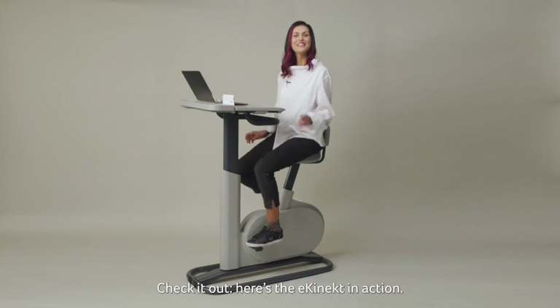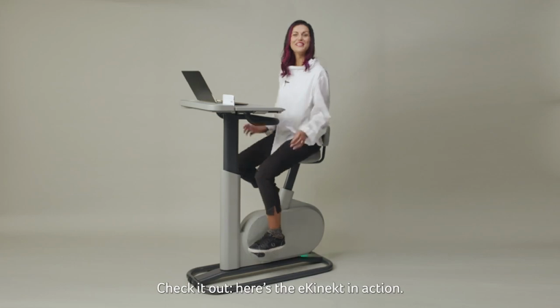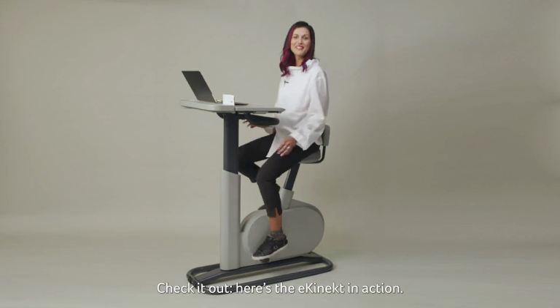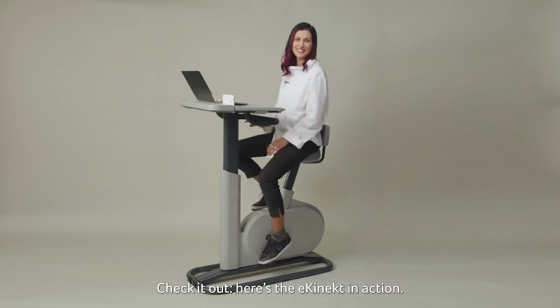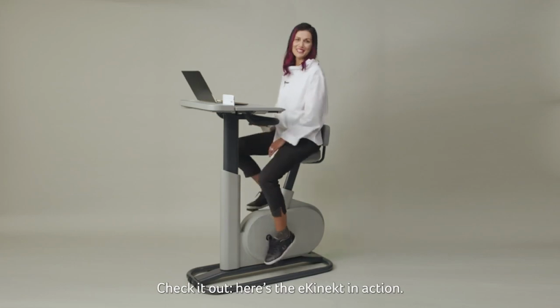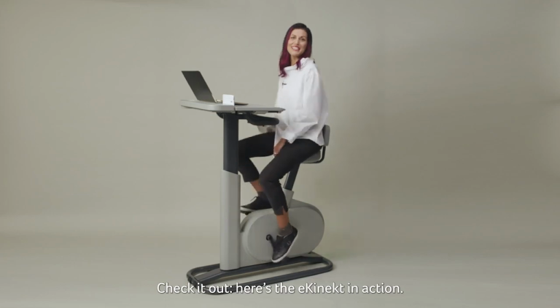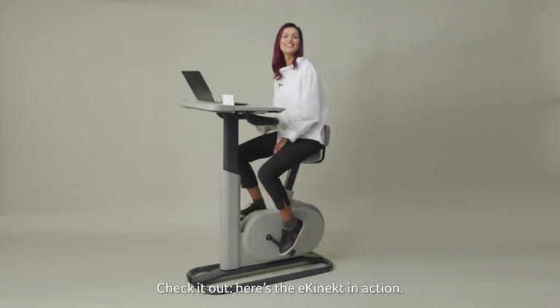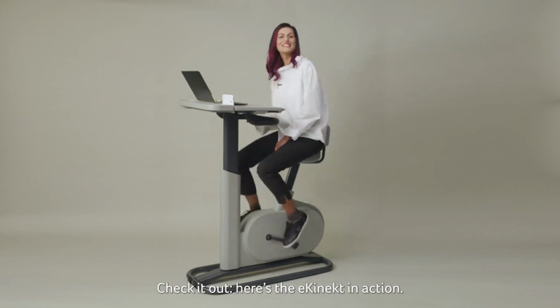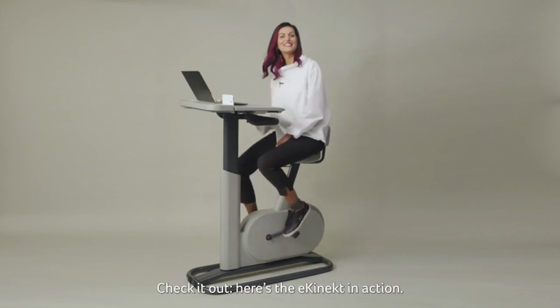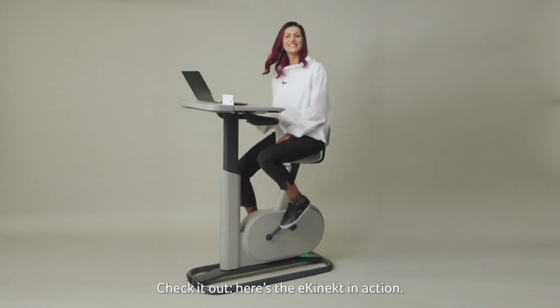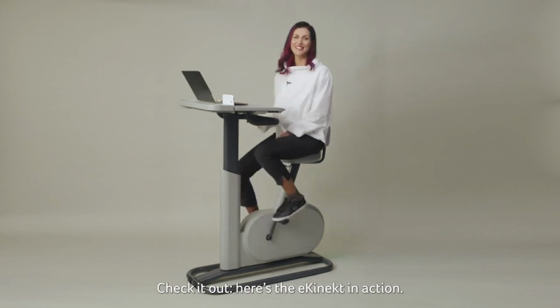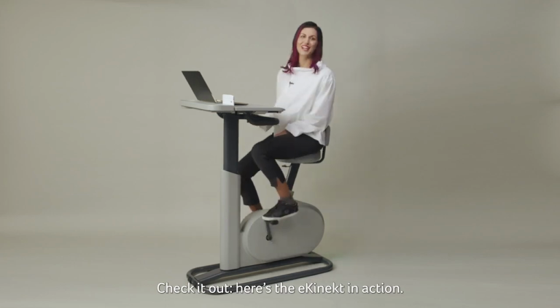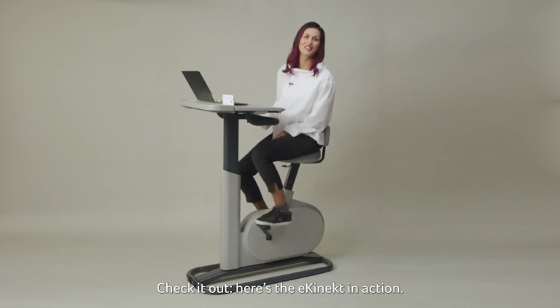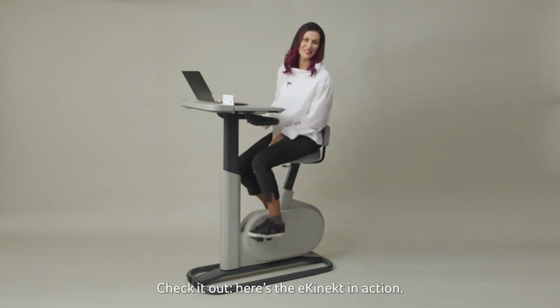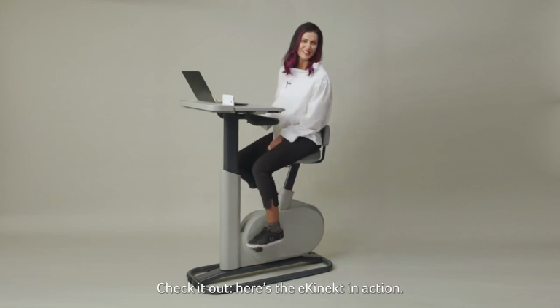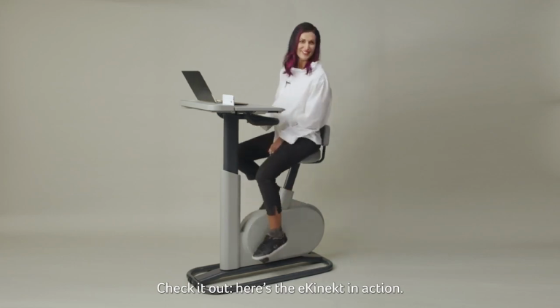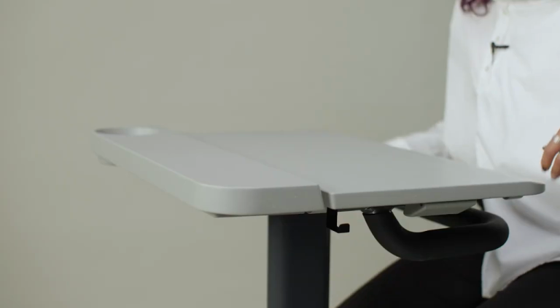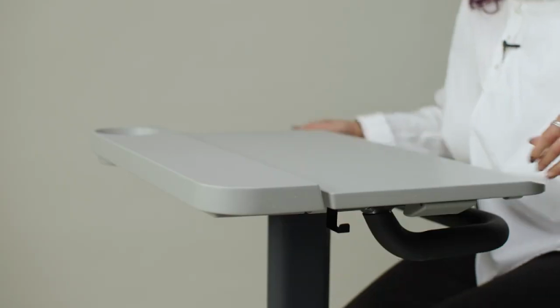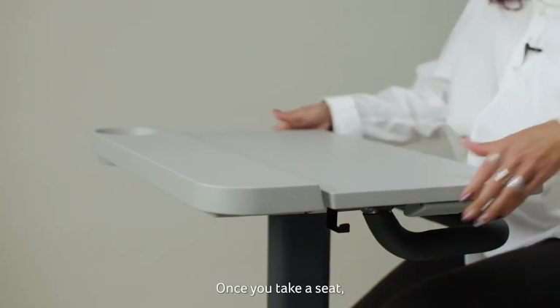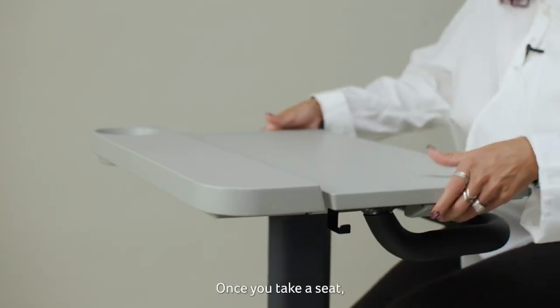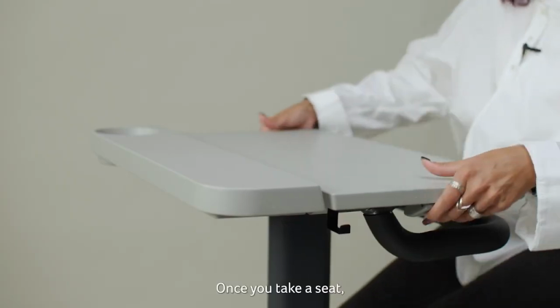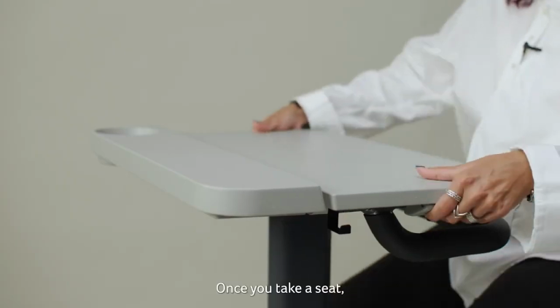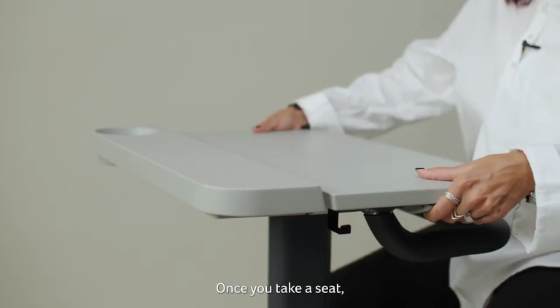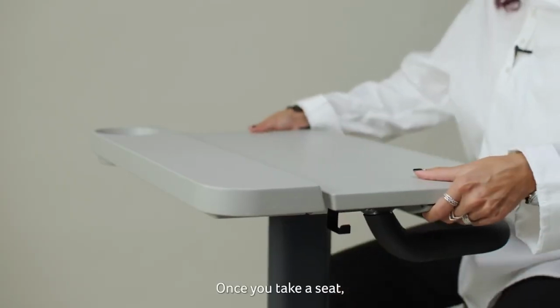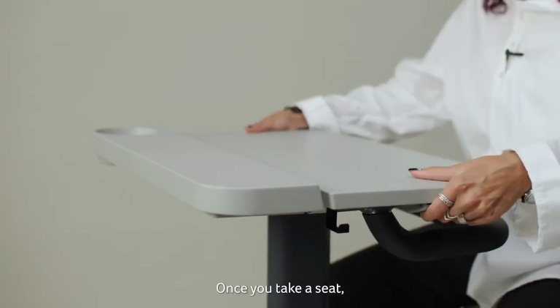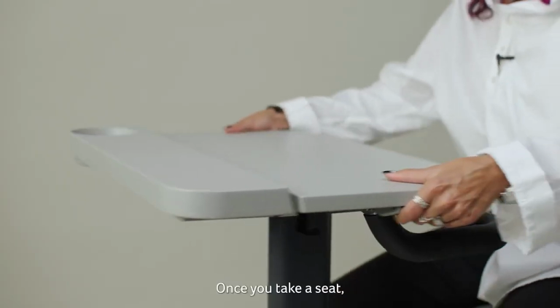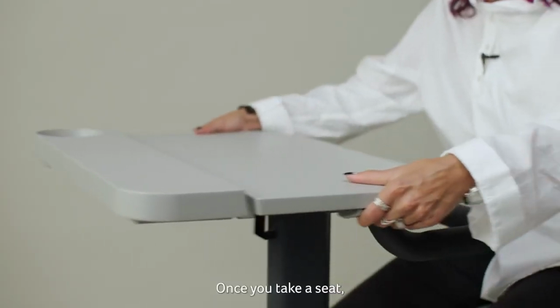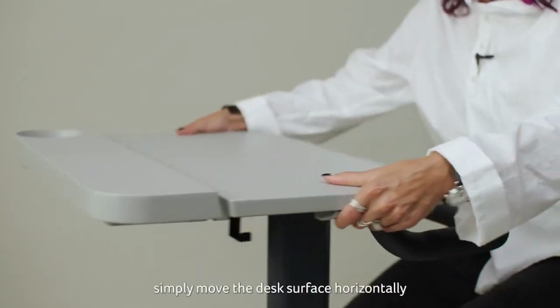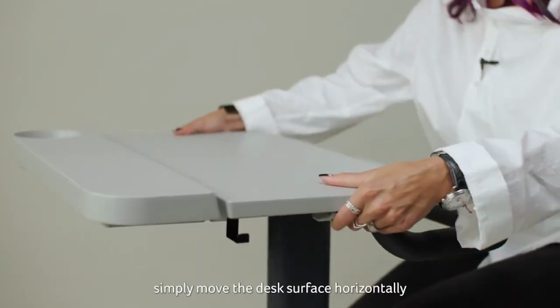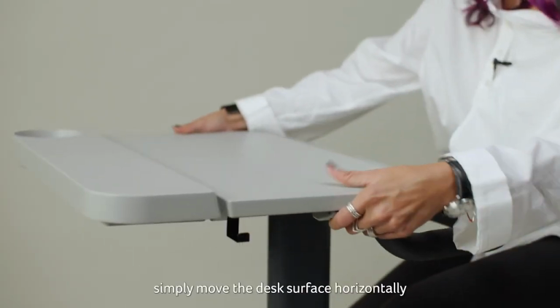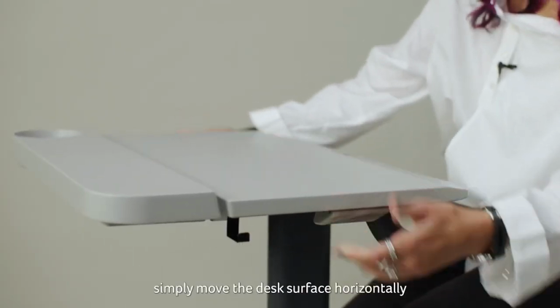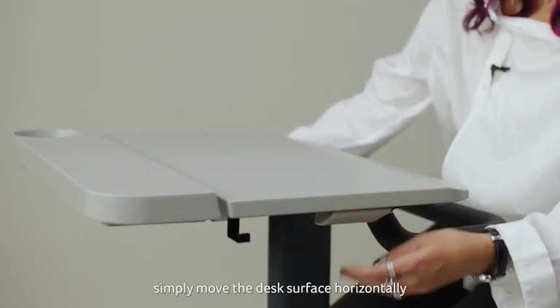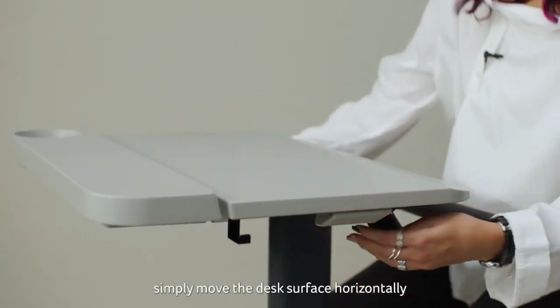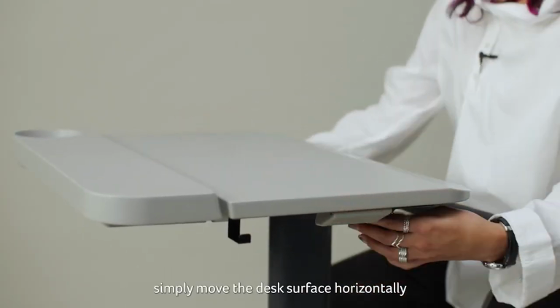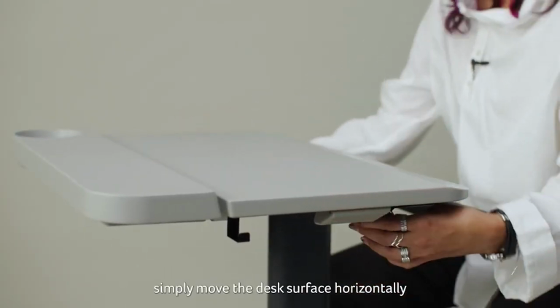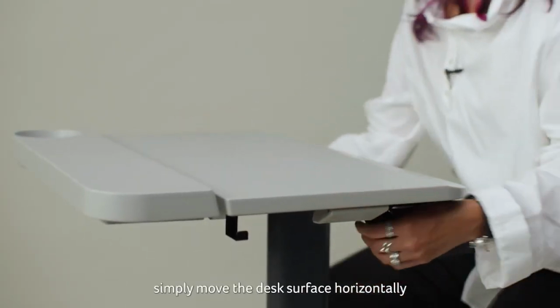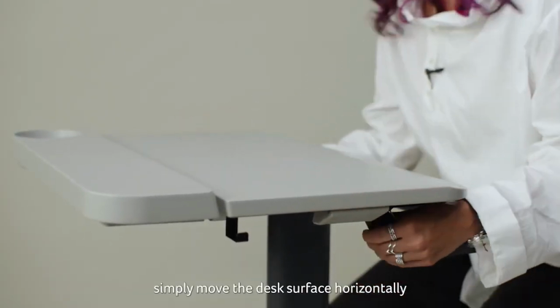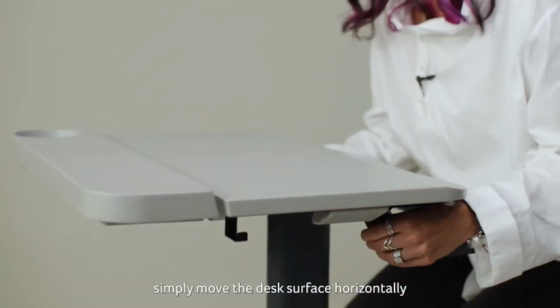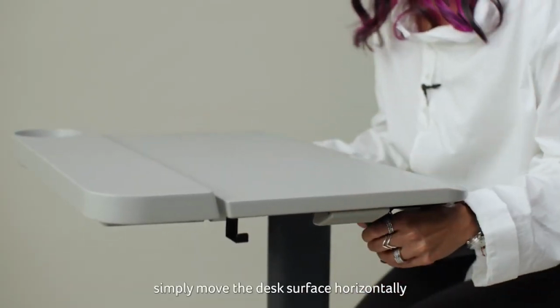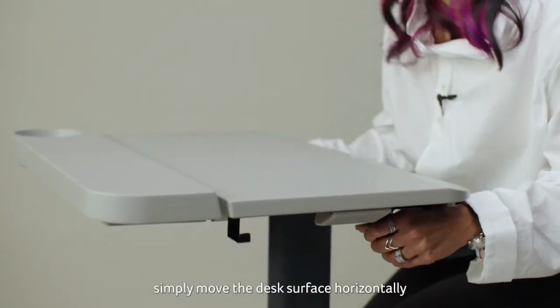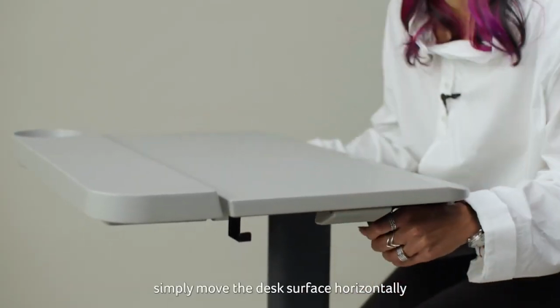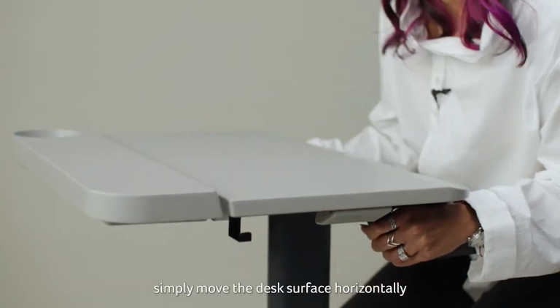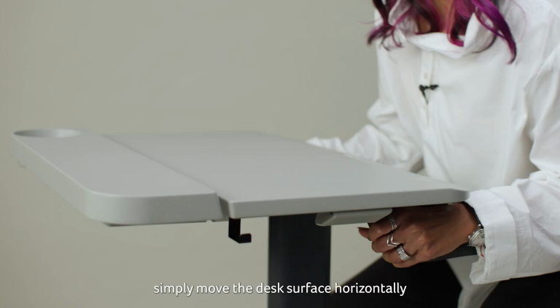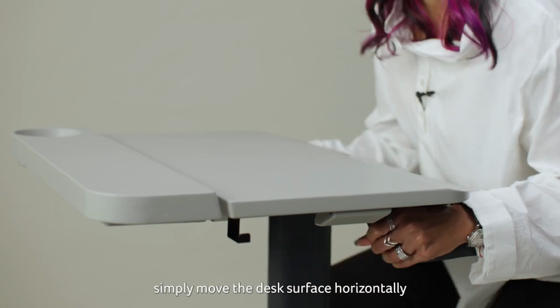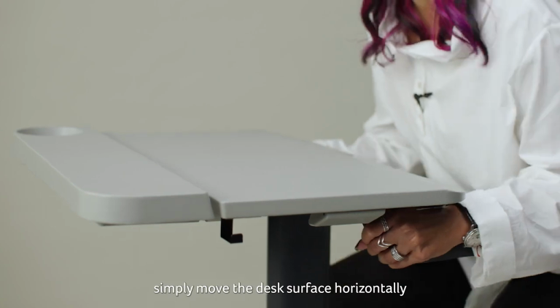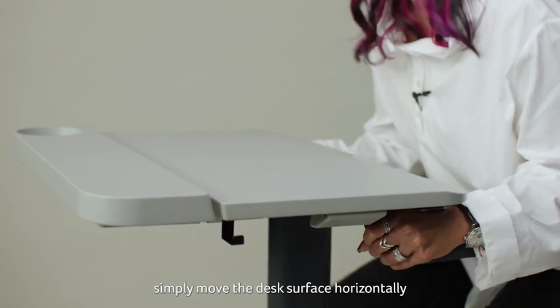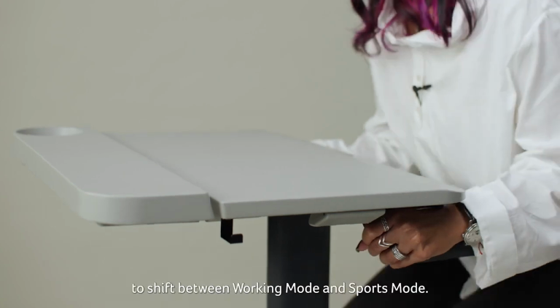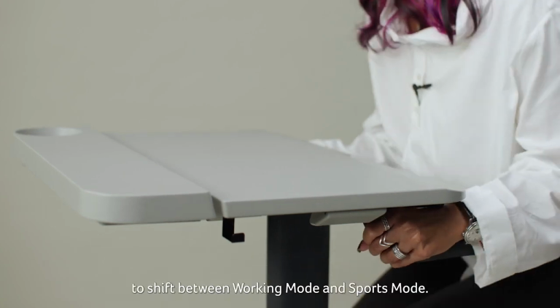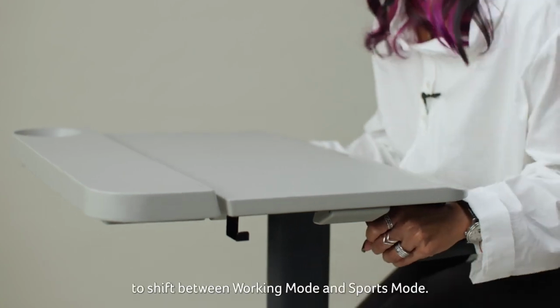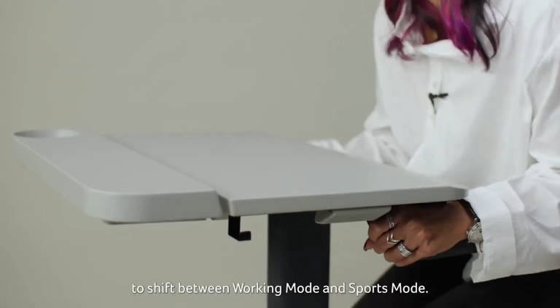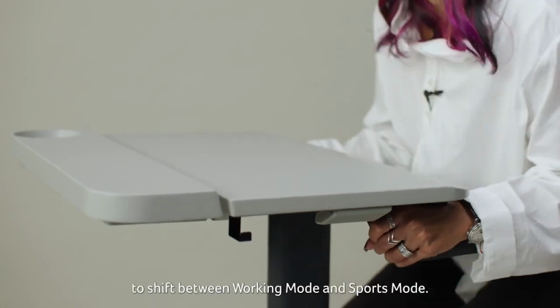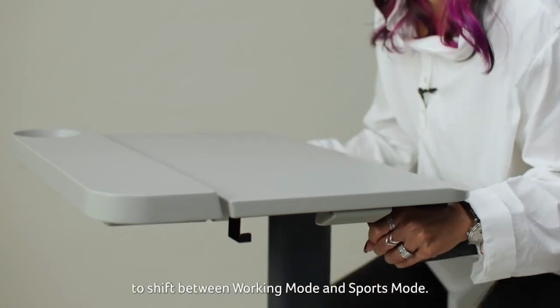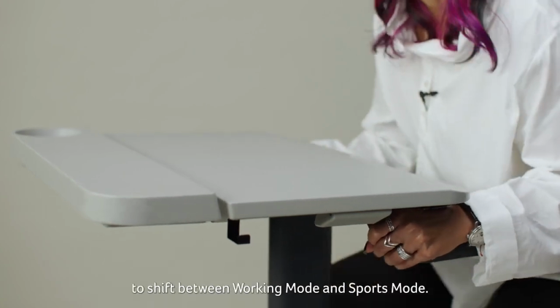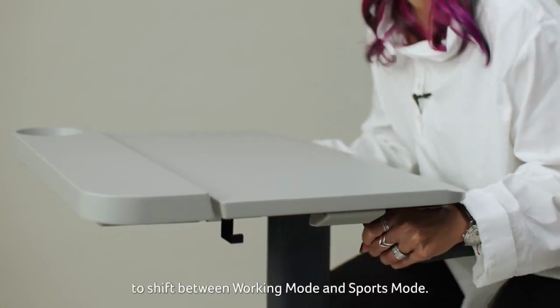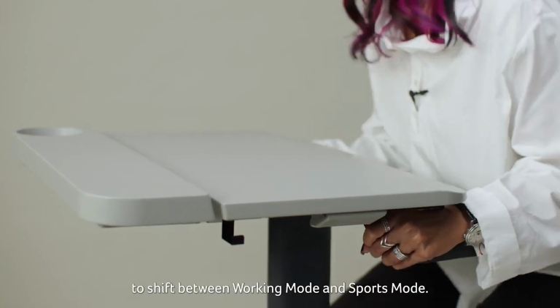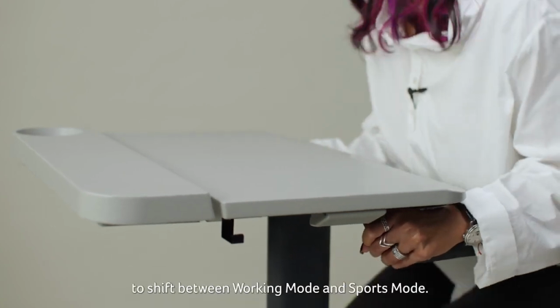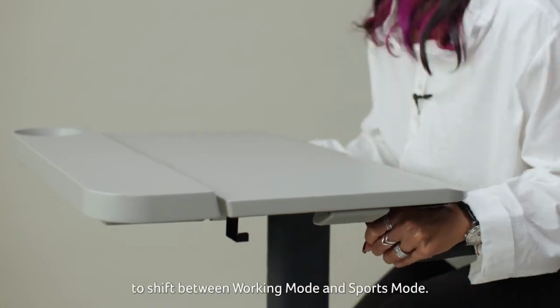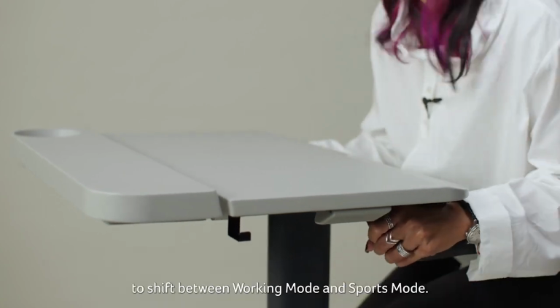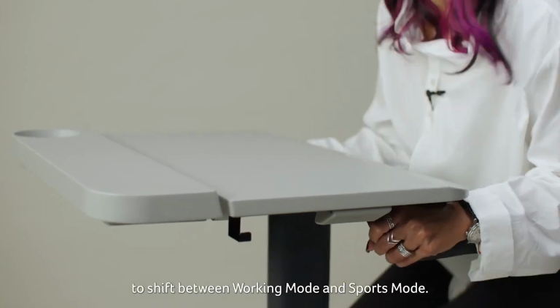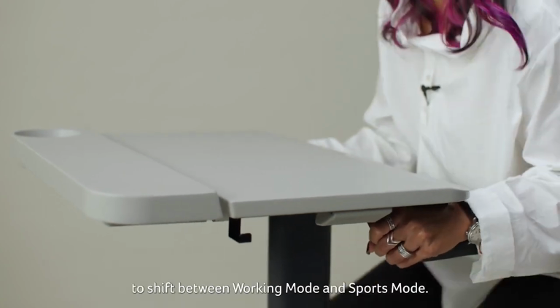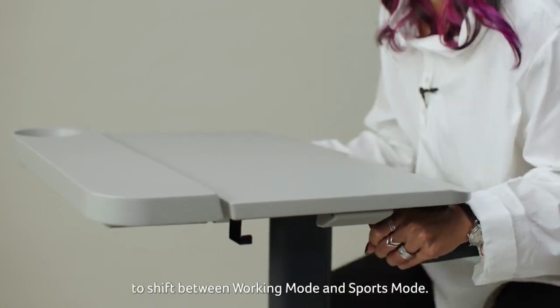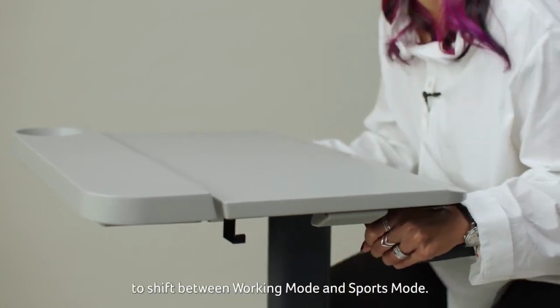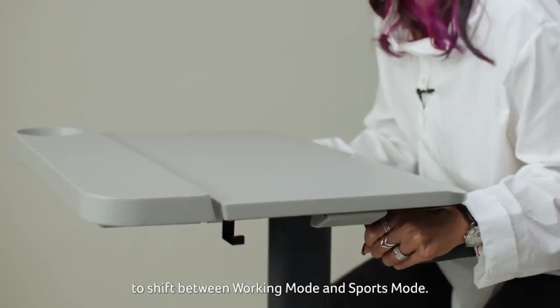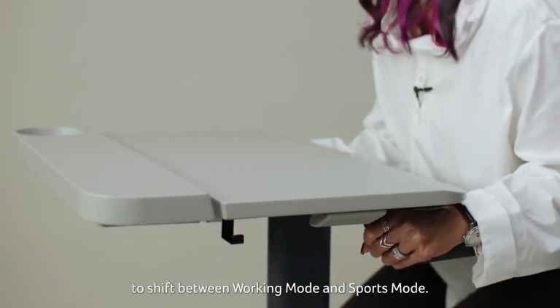Here is E-Connect in action! Once you take a seat, simply move the desk surface horizontally to shift between working mode and sports mode.